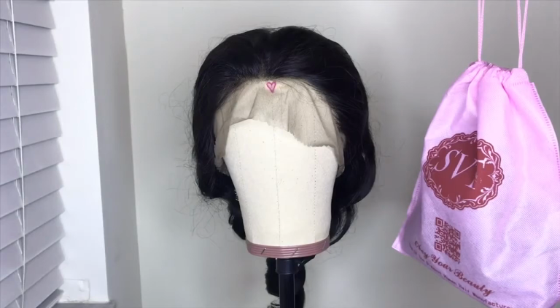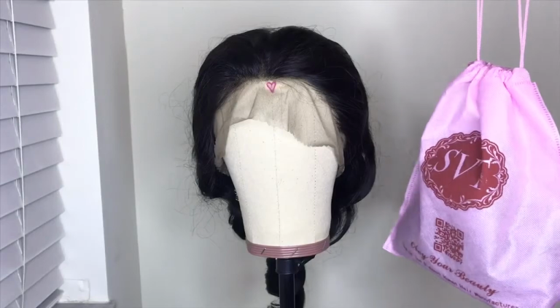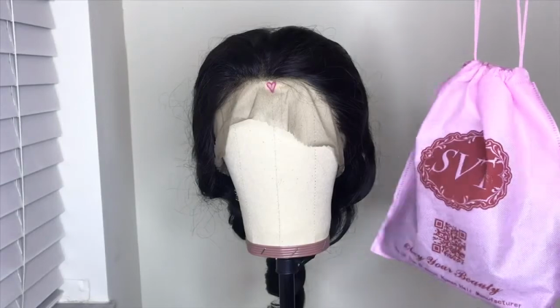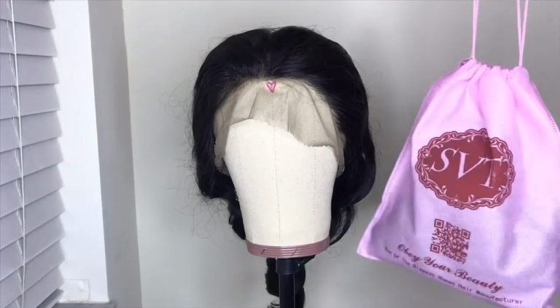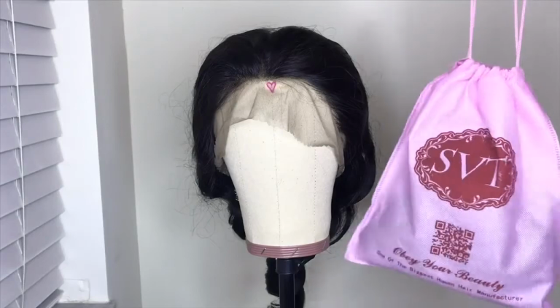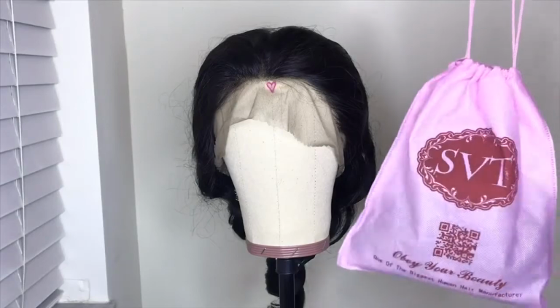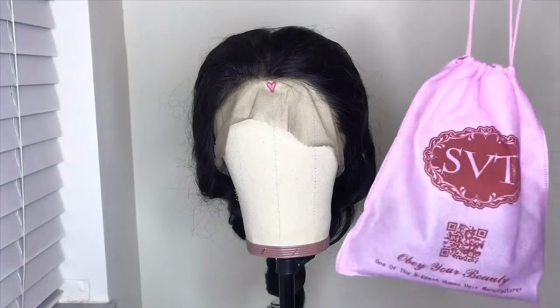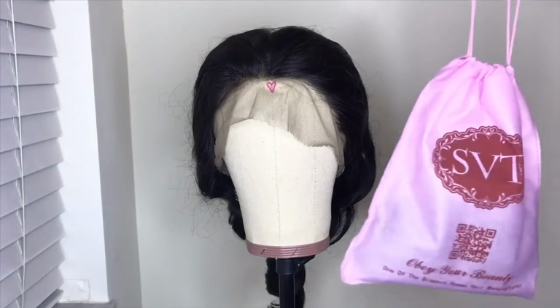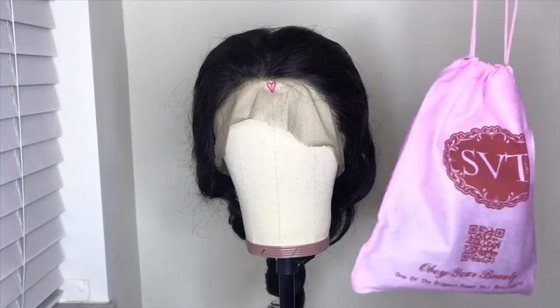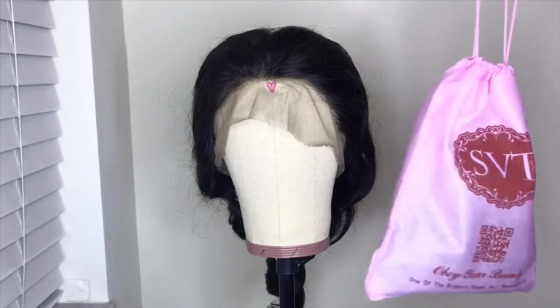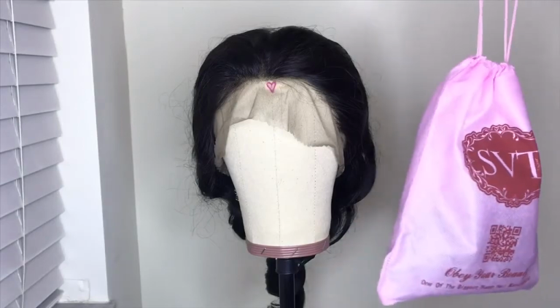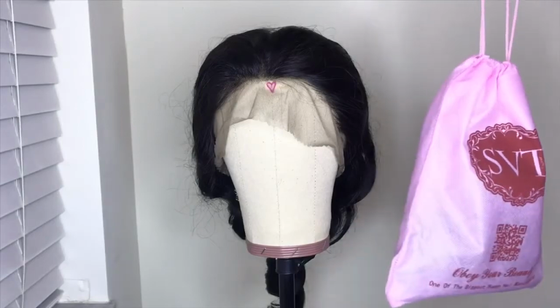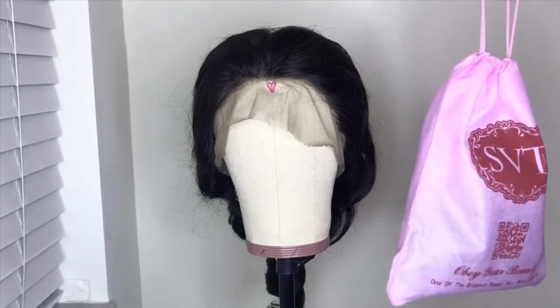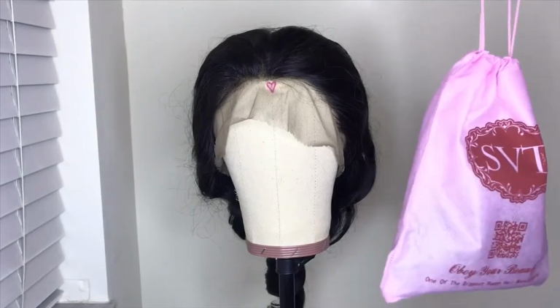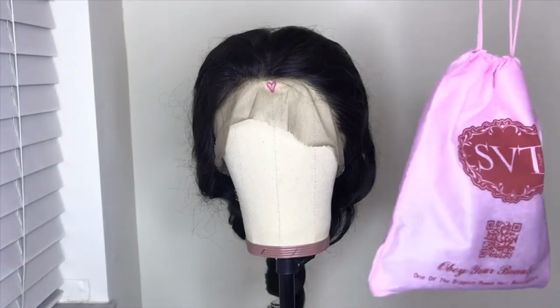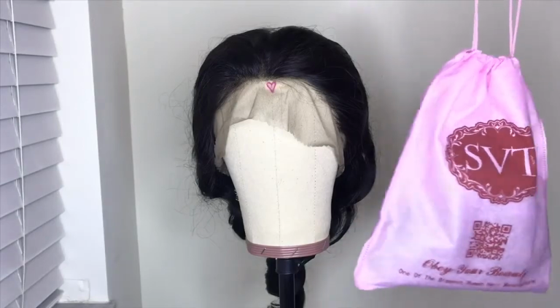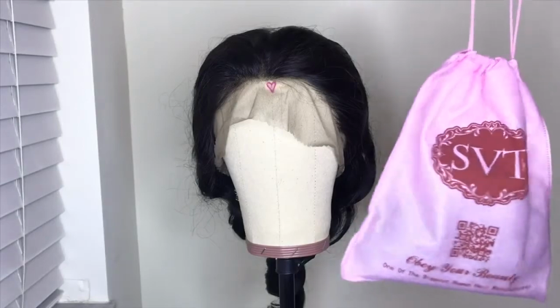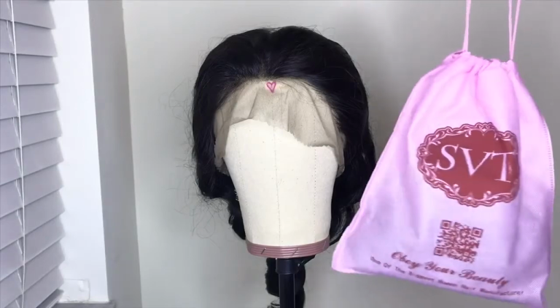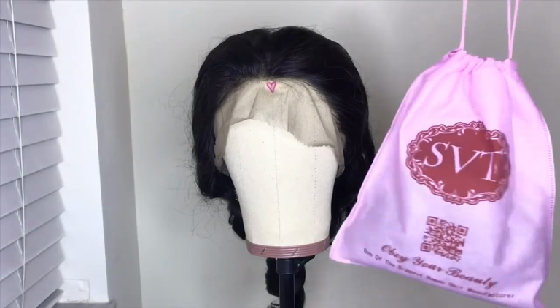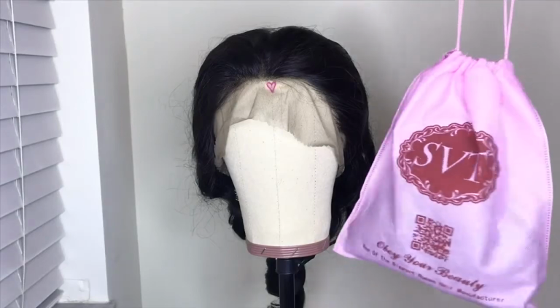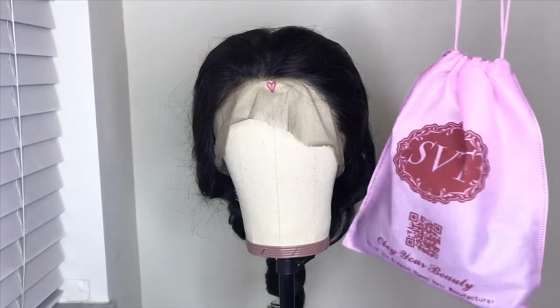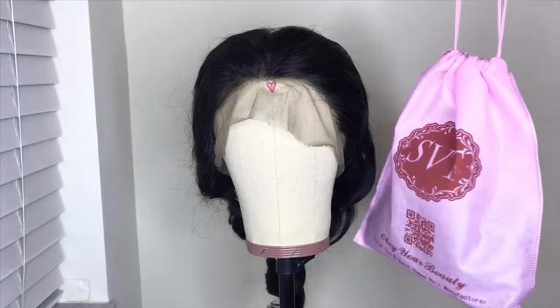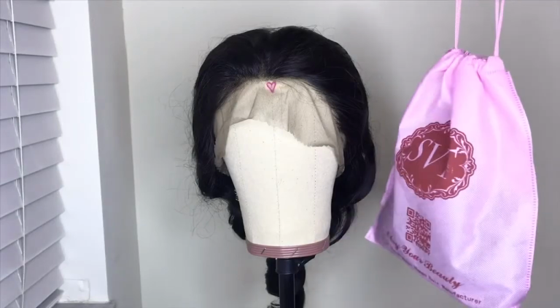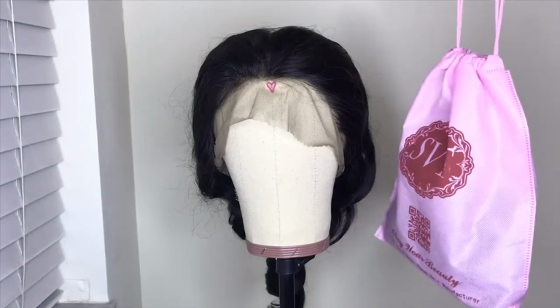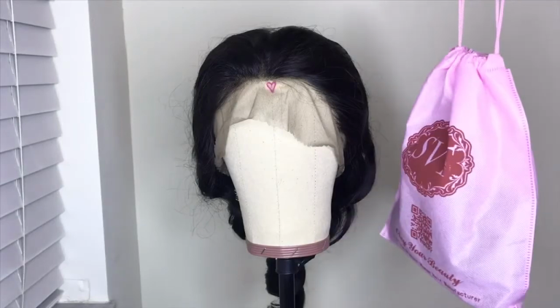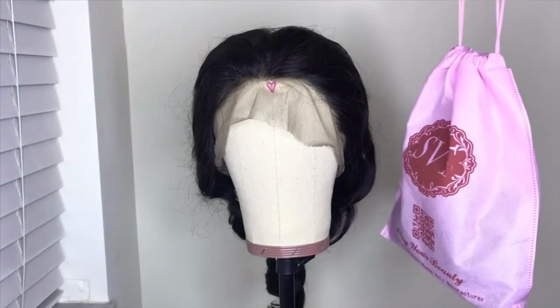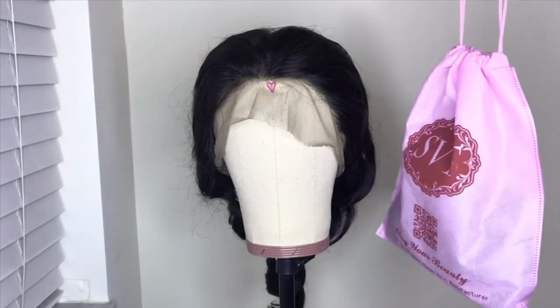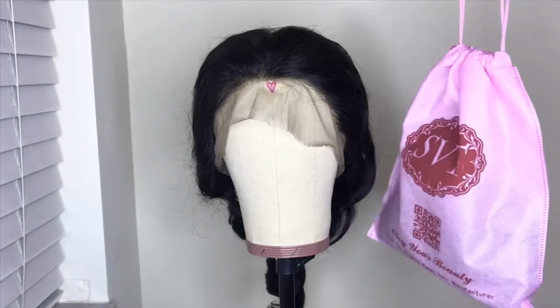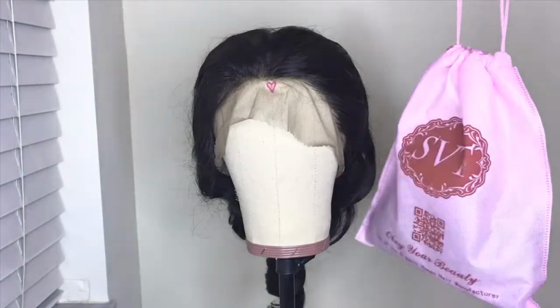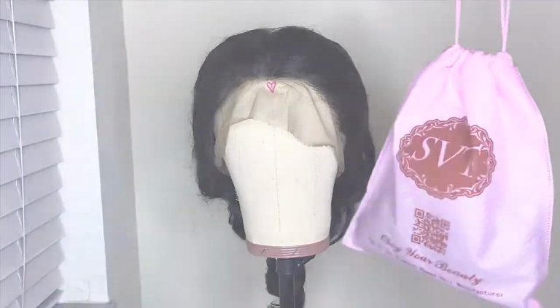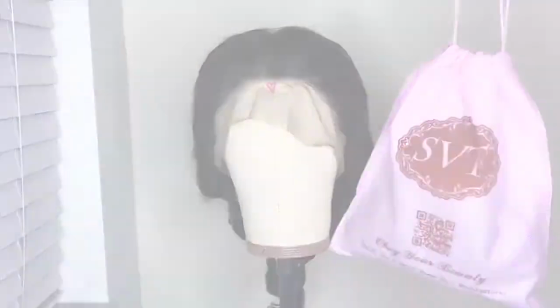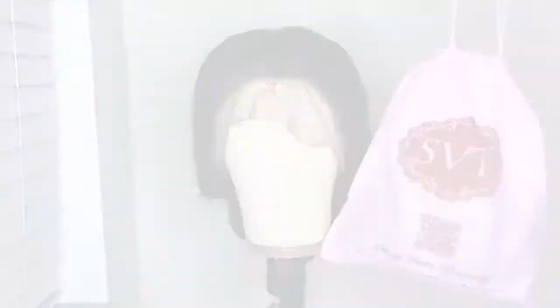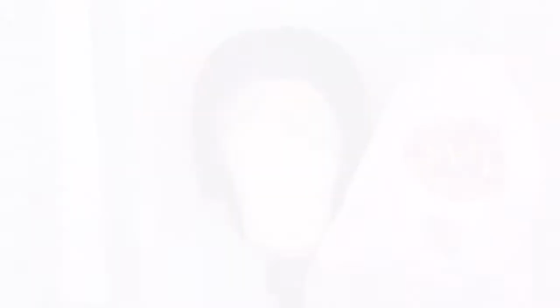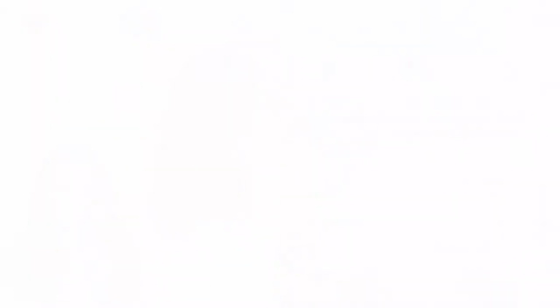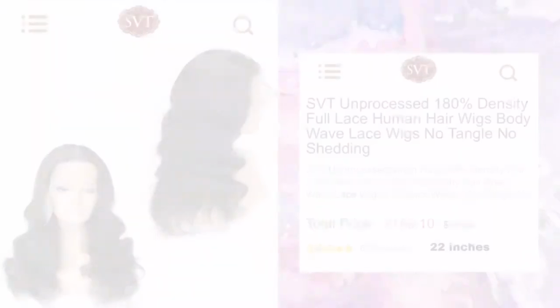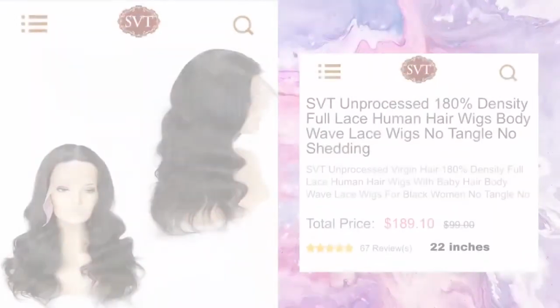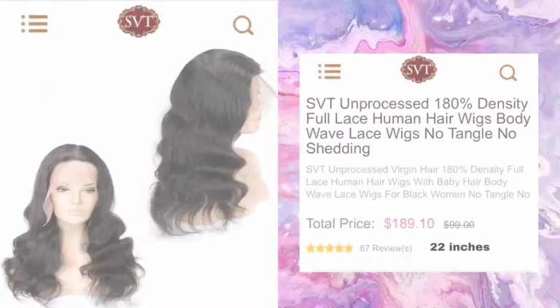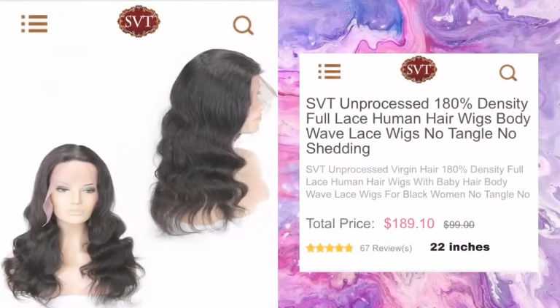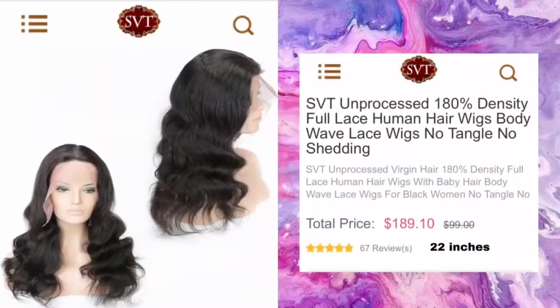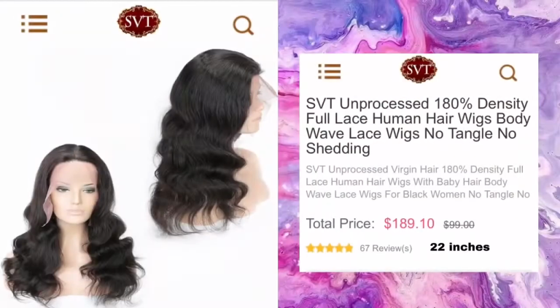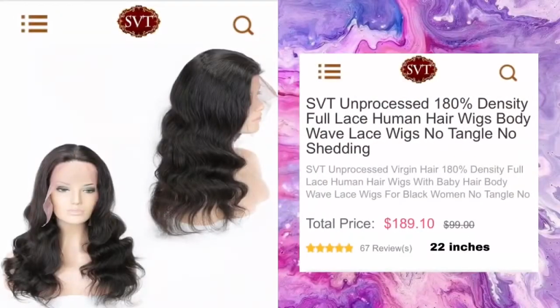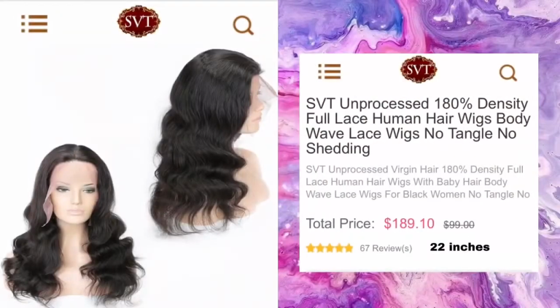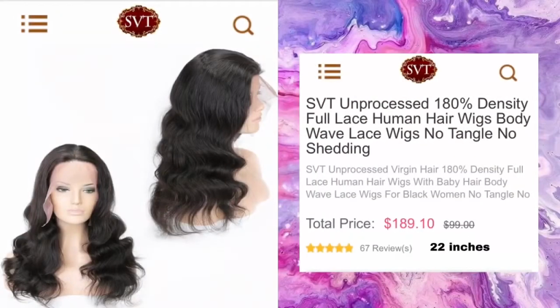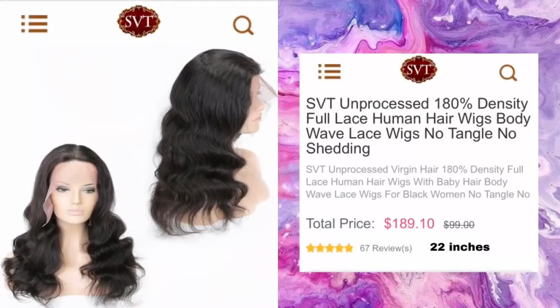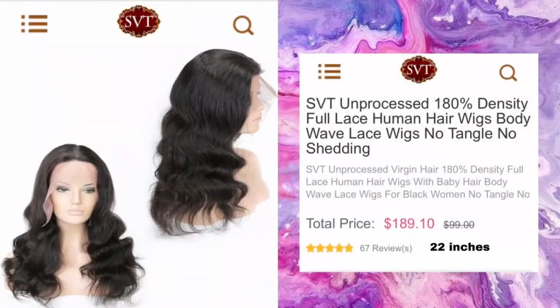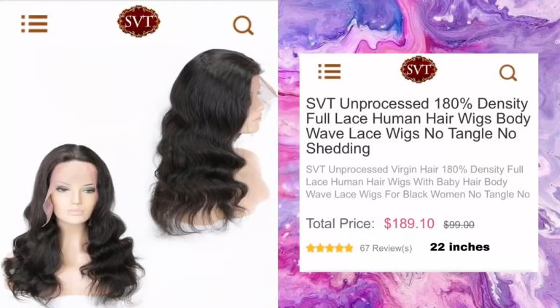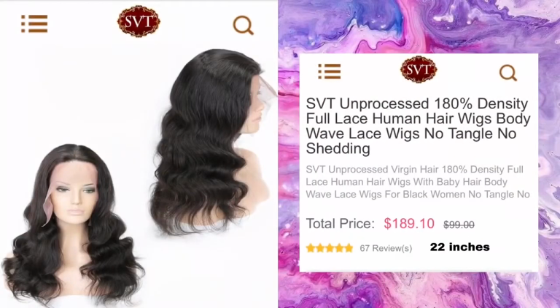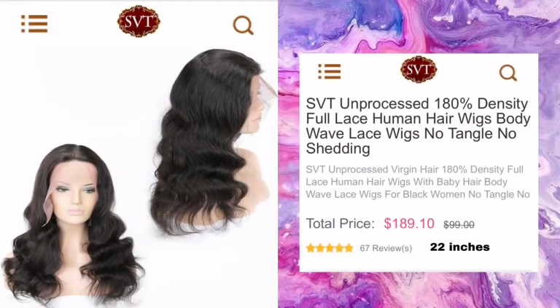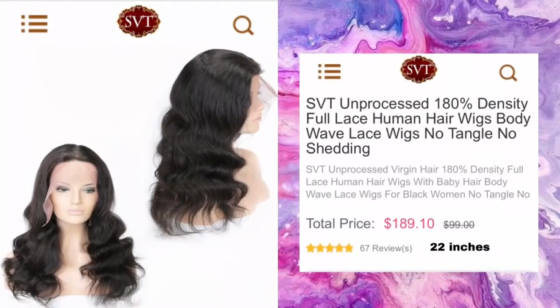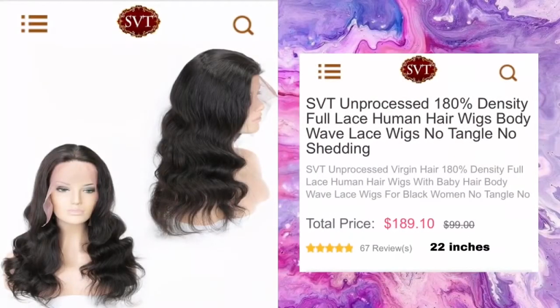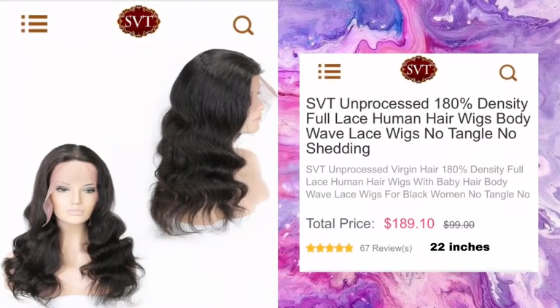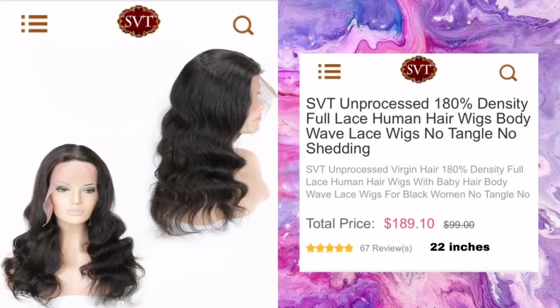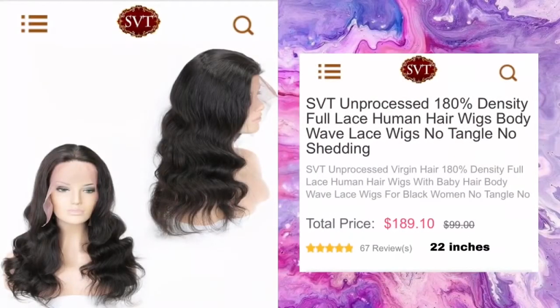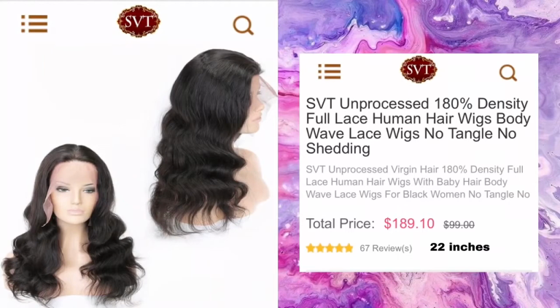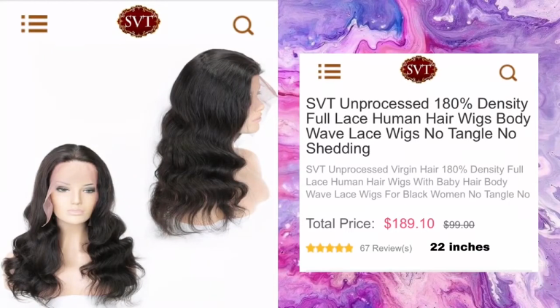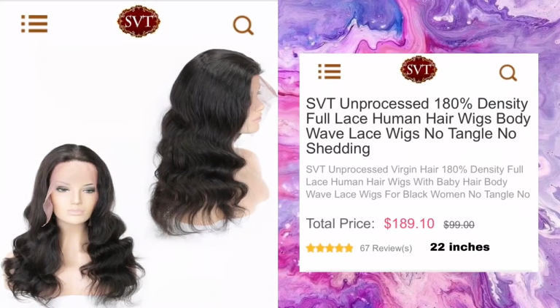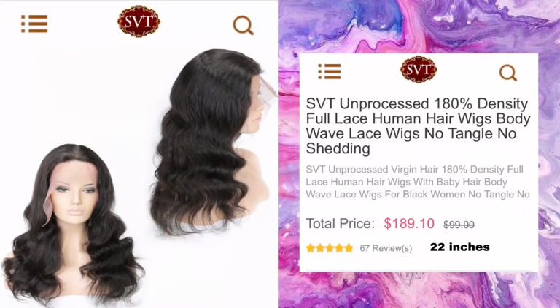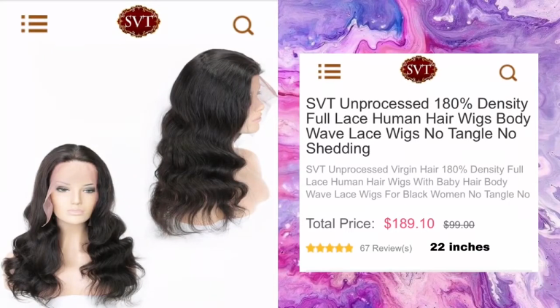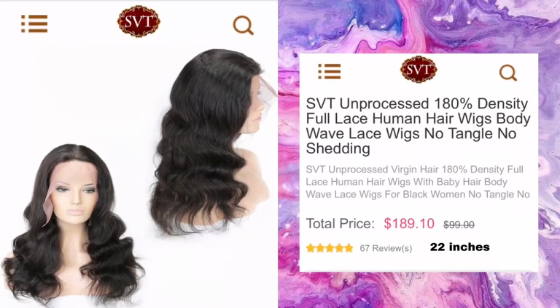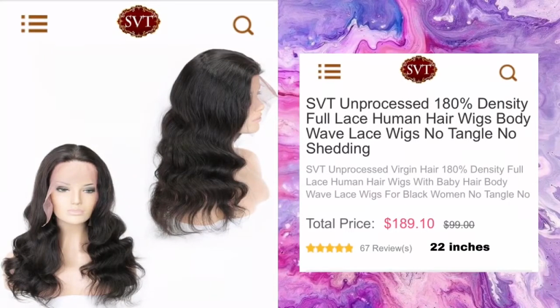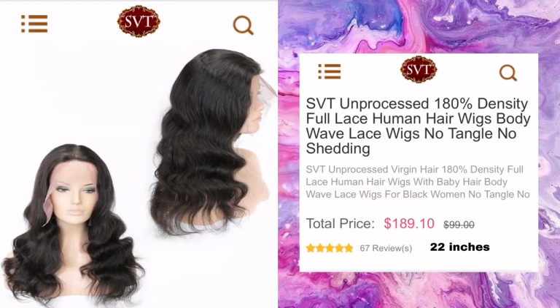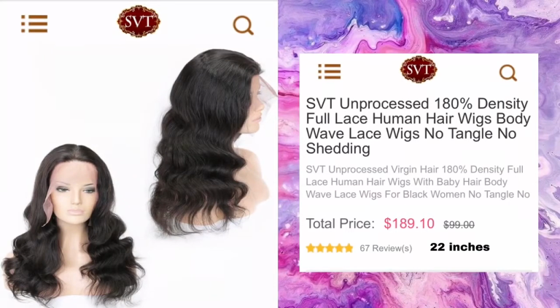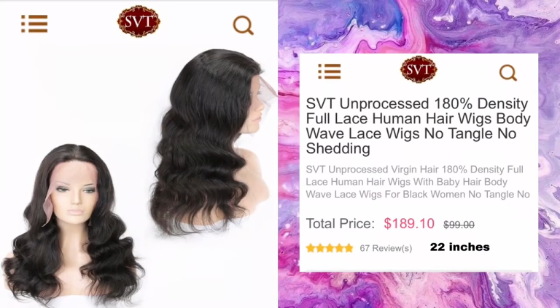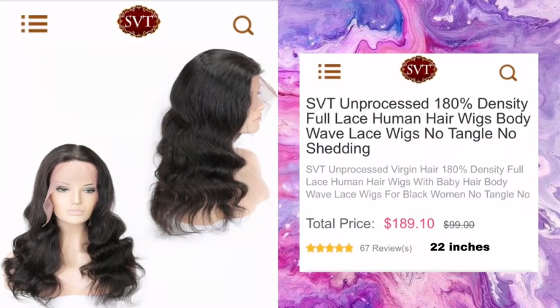Hey girls, it's Armani B. Welcome back to my channel. Today I'm doing my third collaboration with my favorite hair company, SVT Hair.